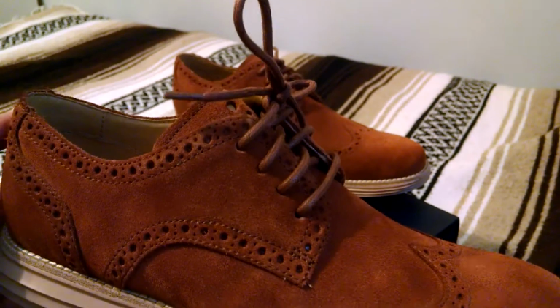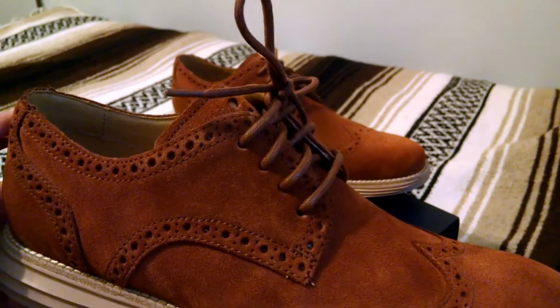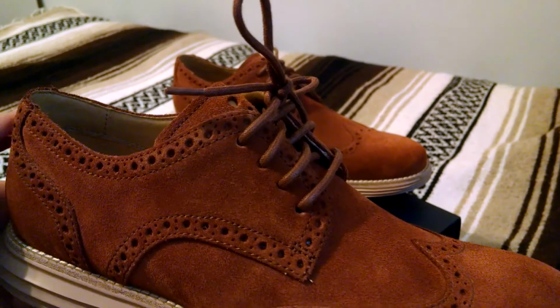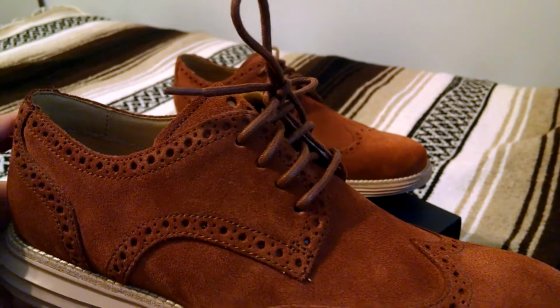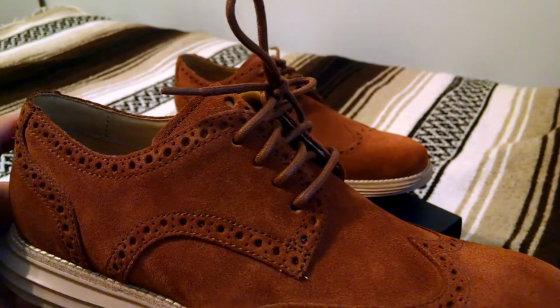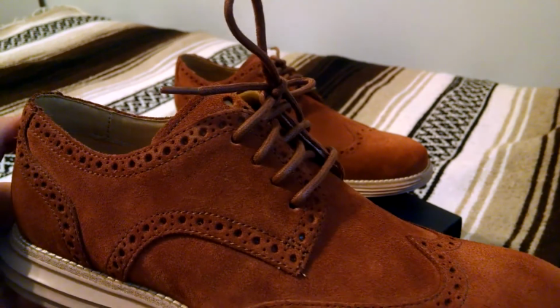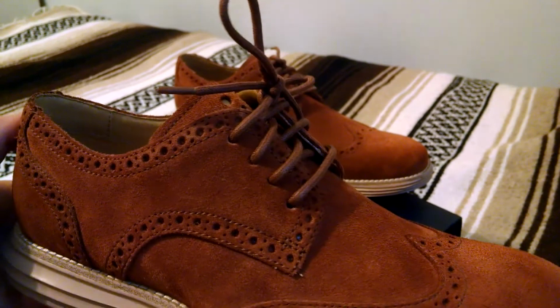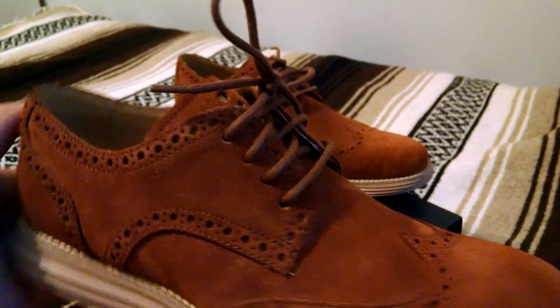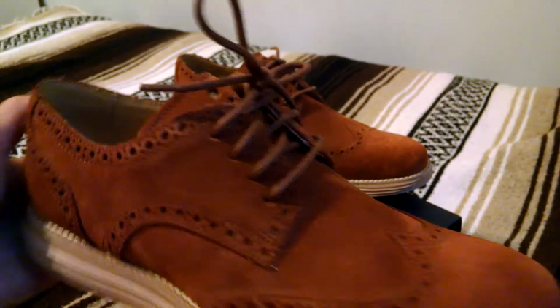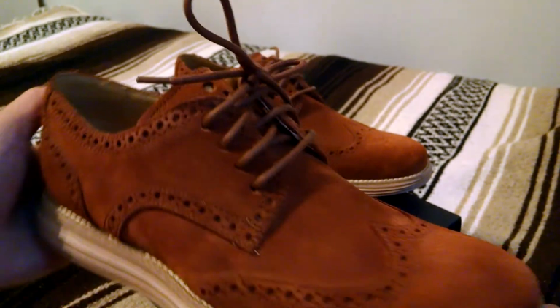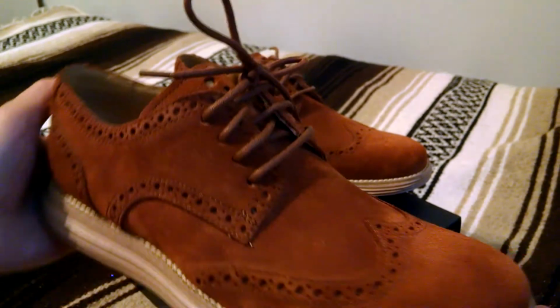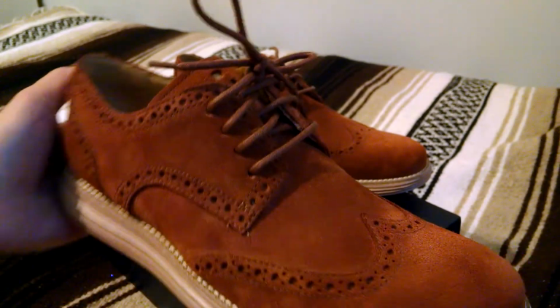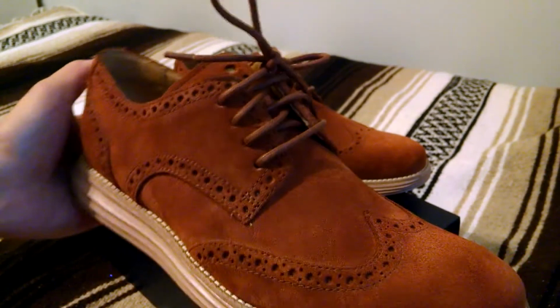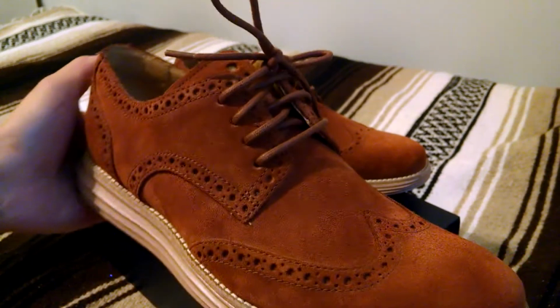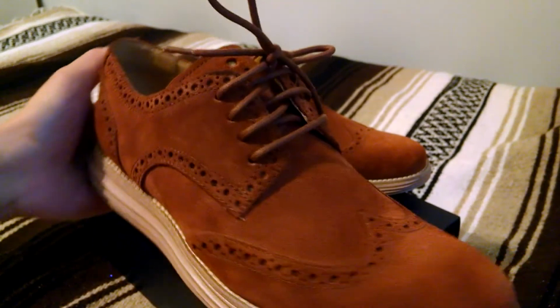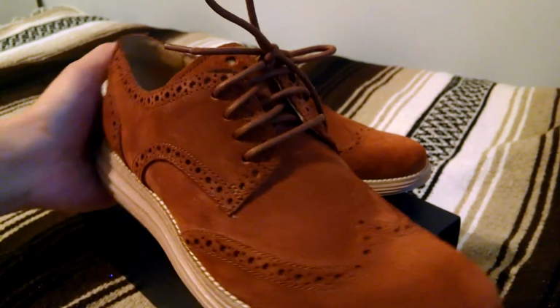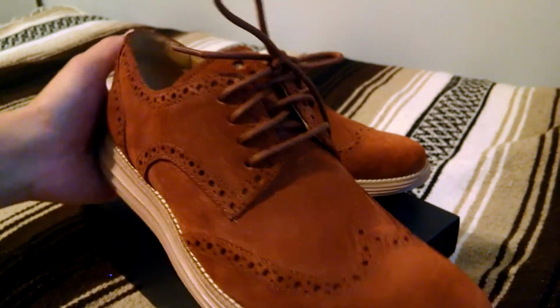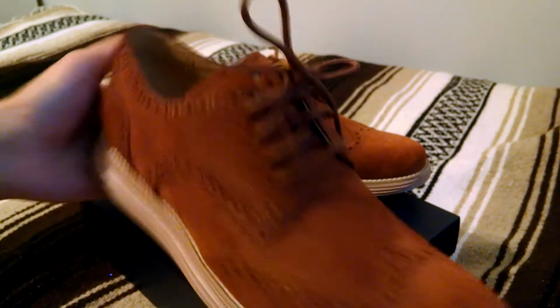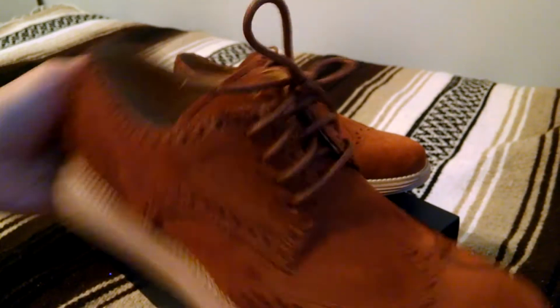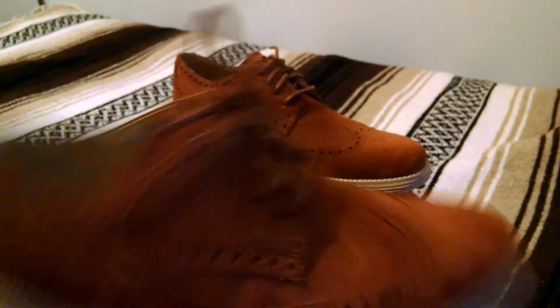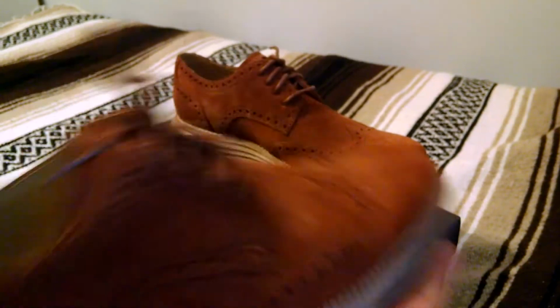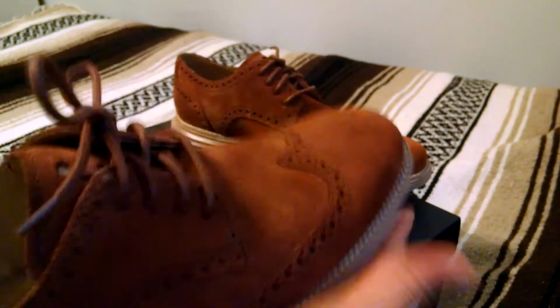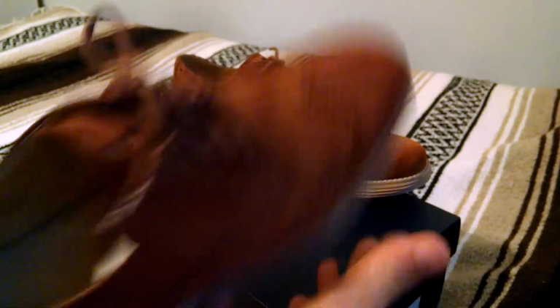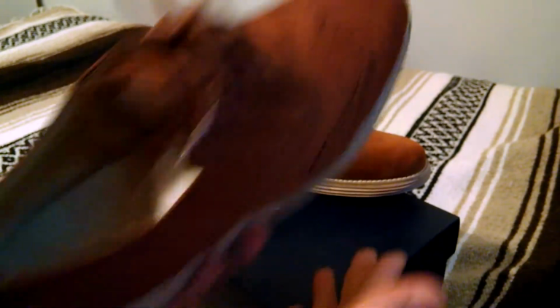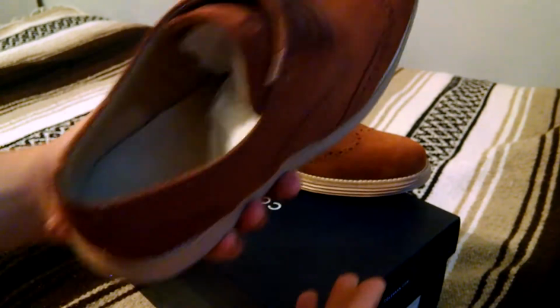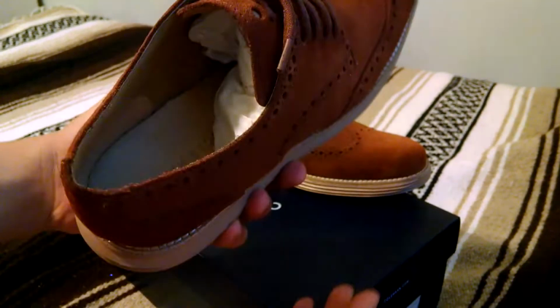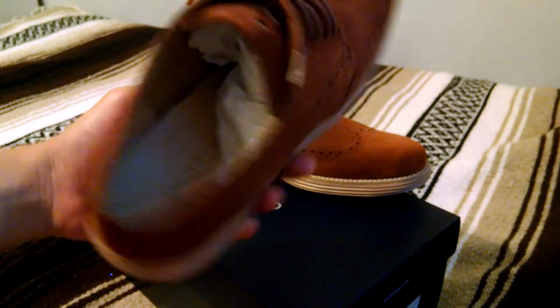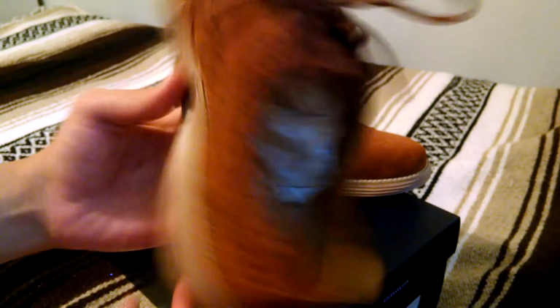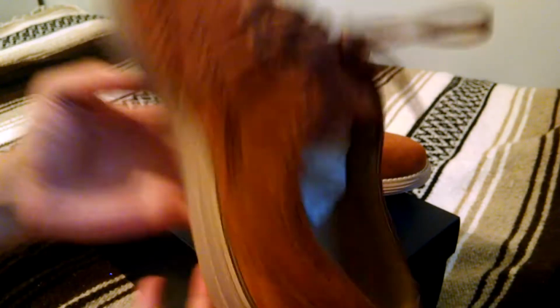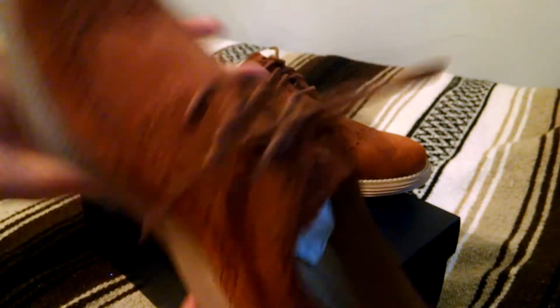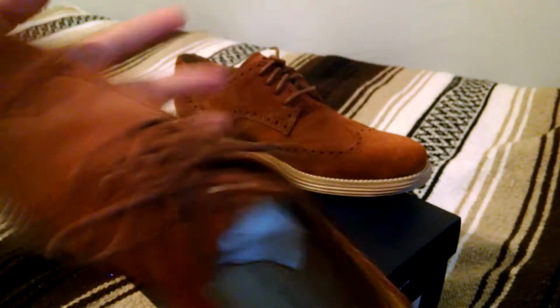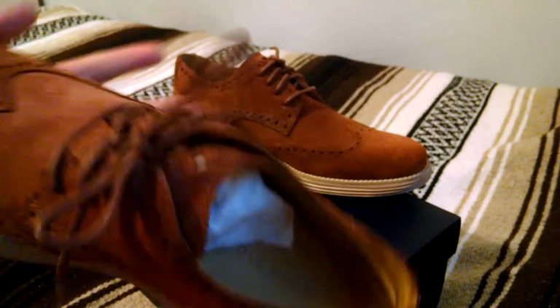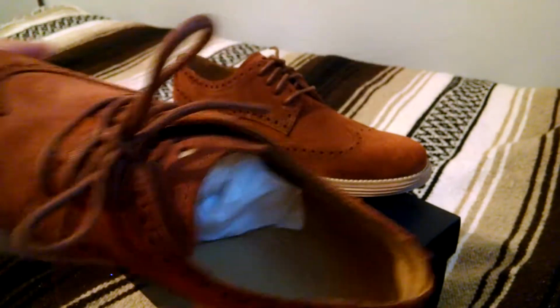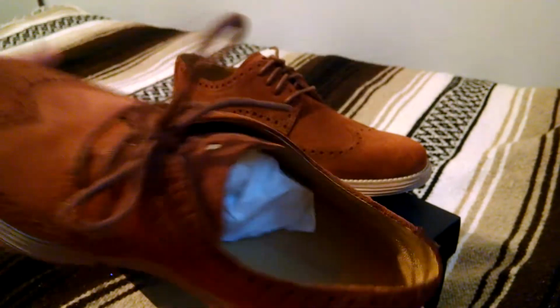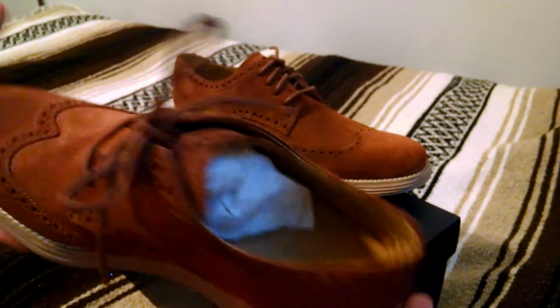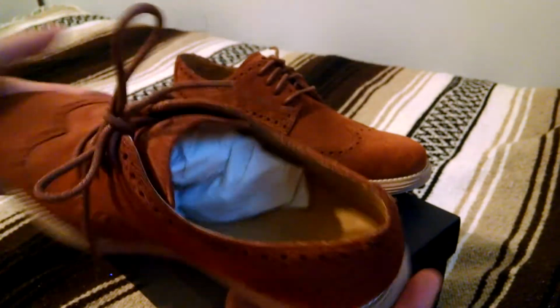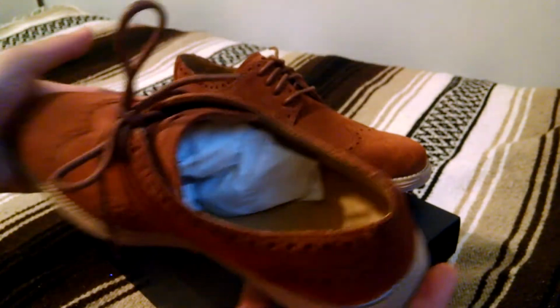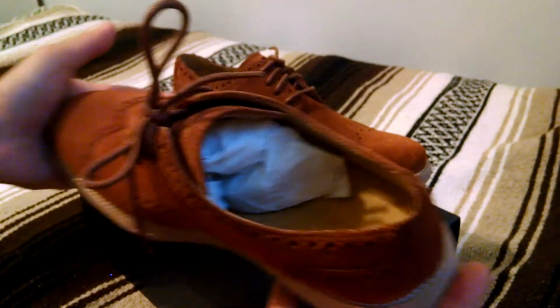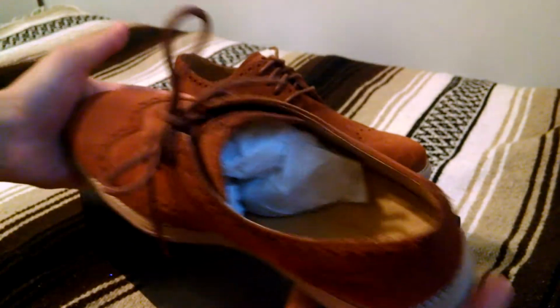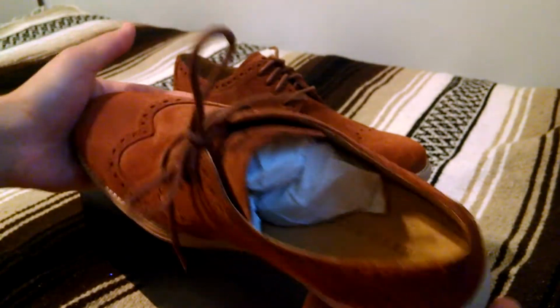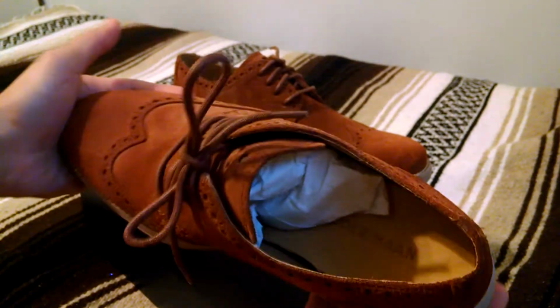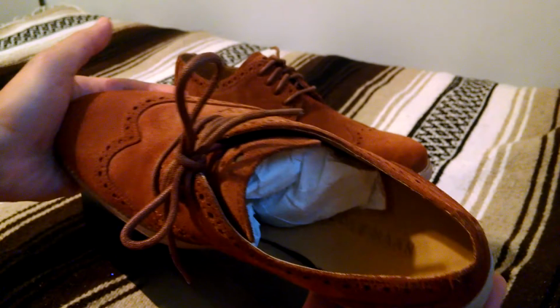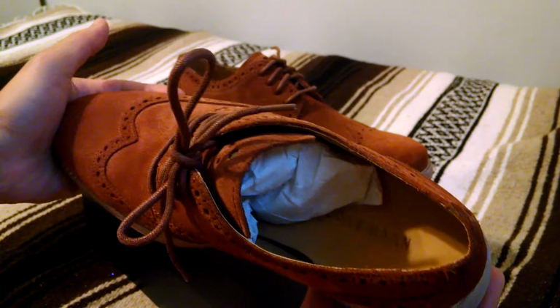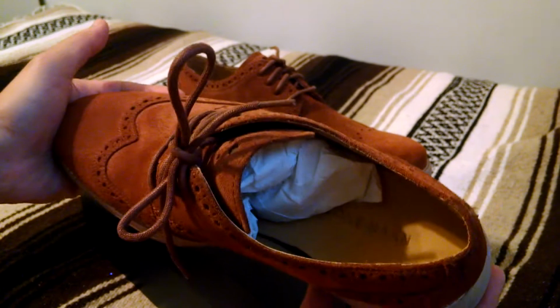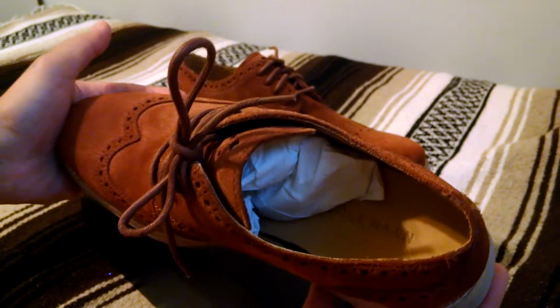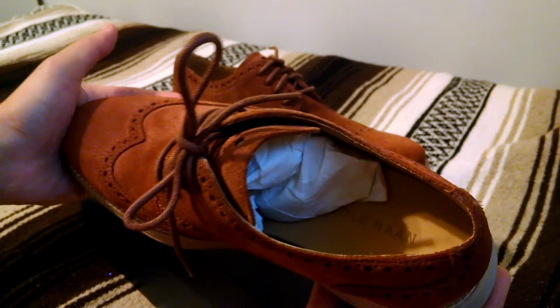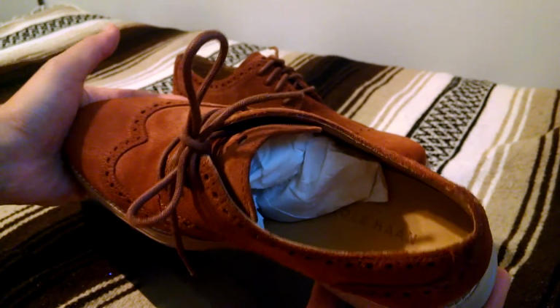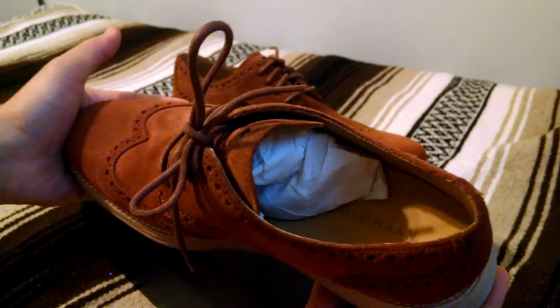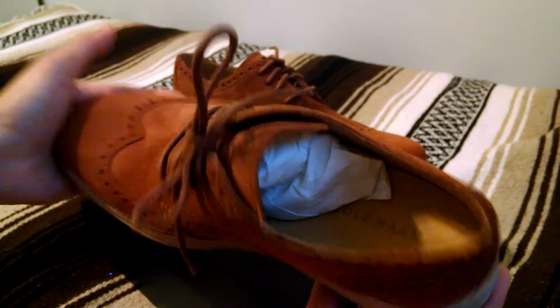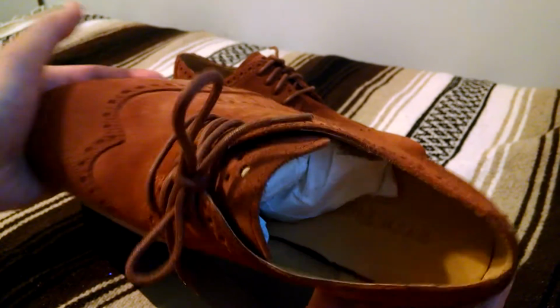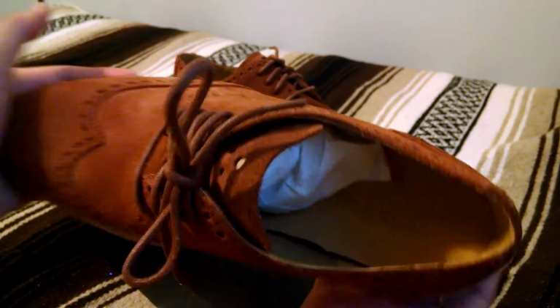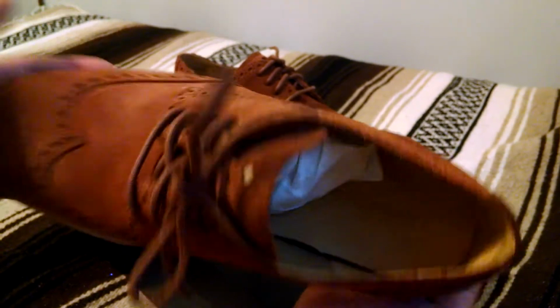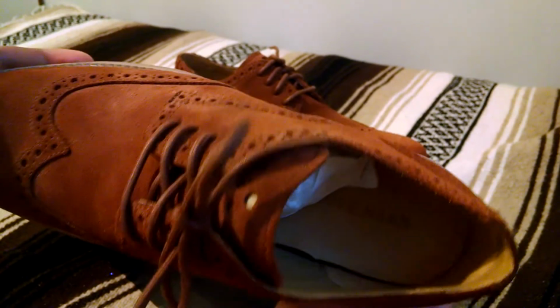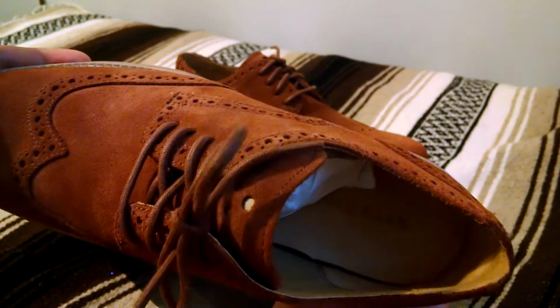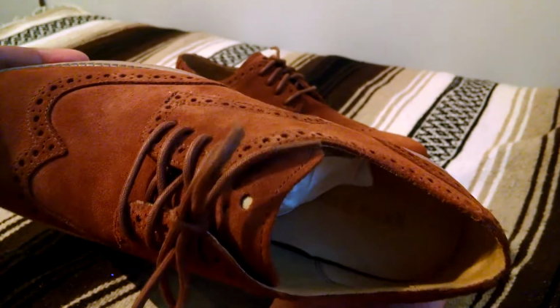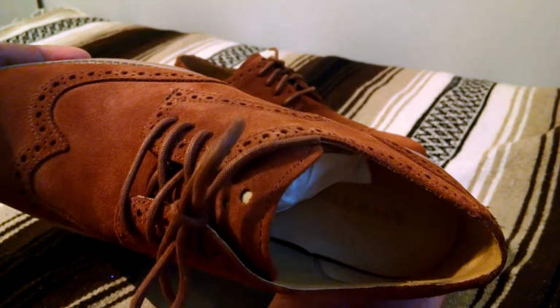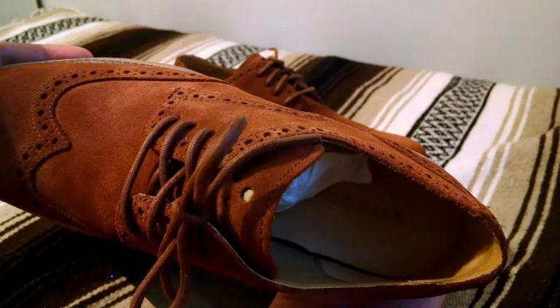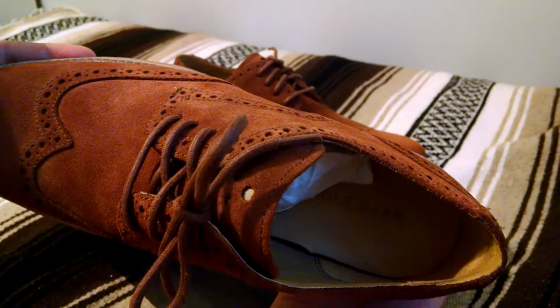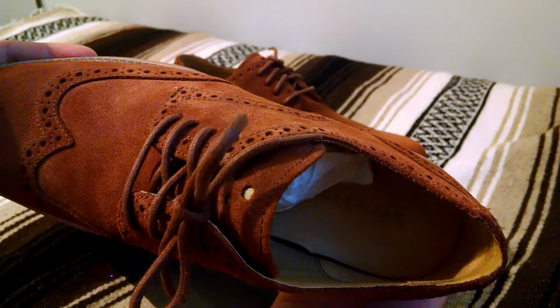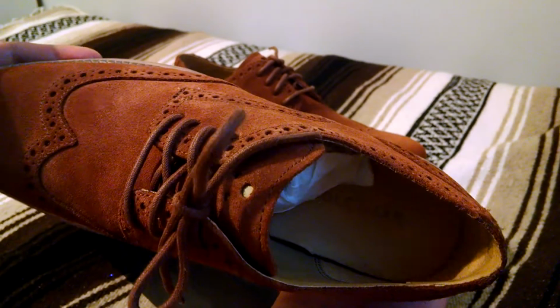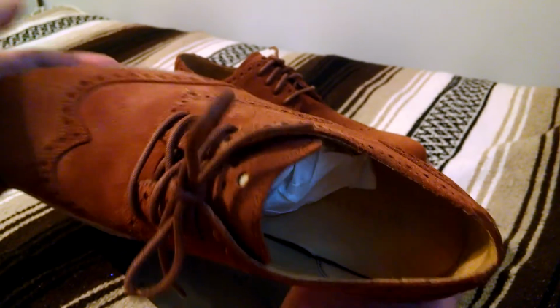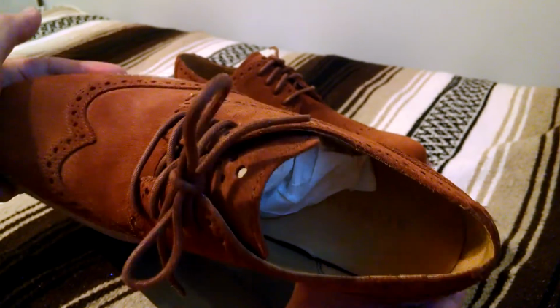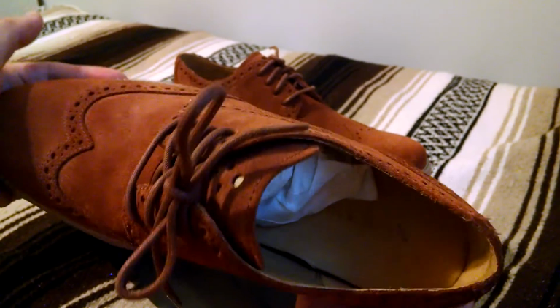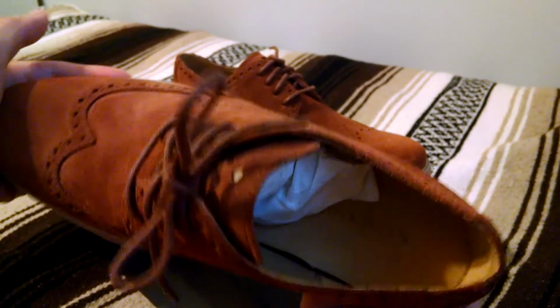Wax brown laces. Here's the inside — it's got a leather insole as well as leather lined.